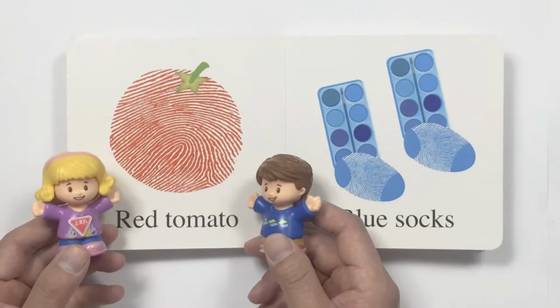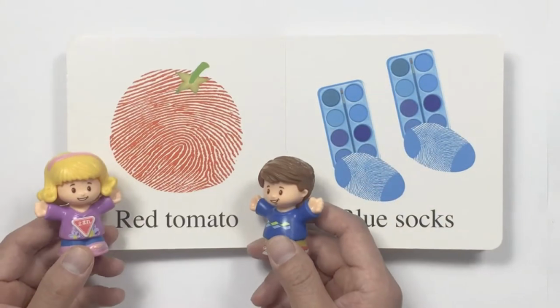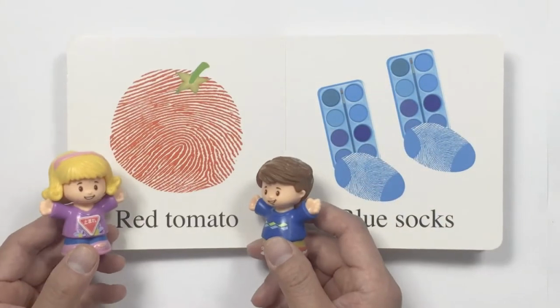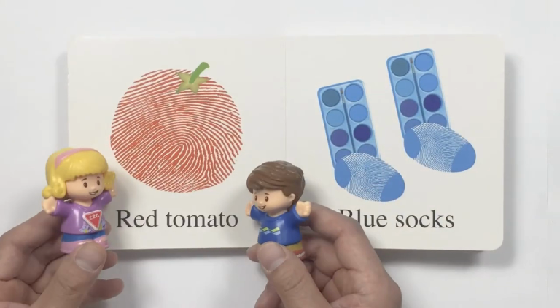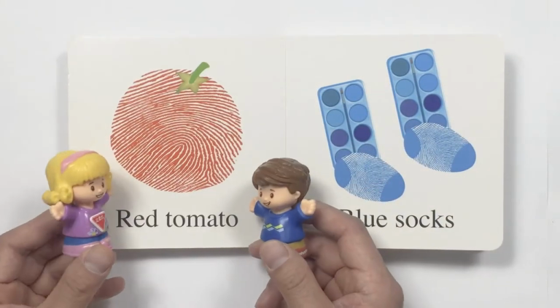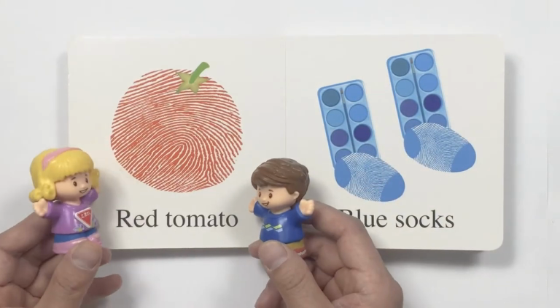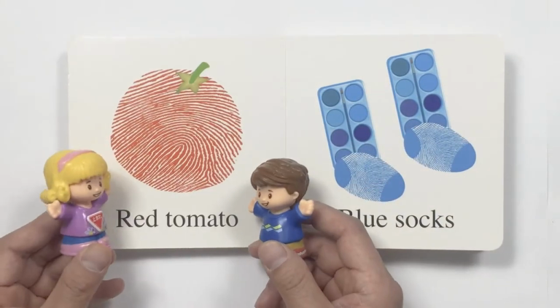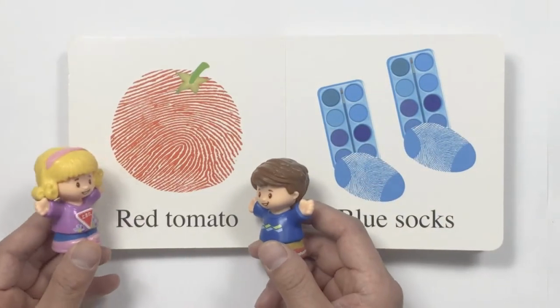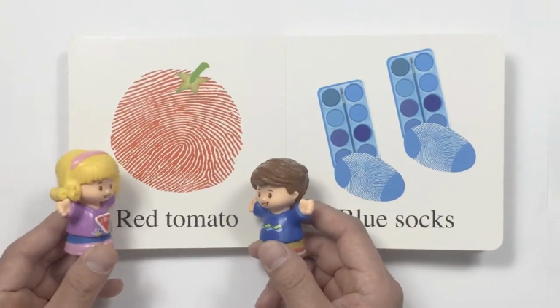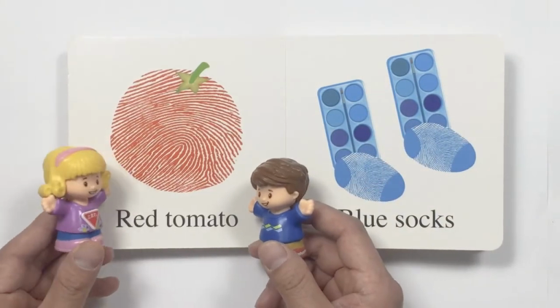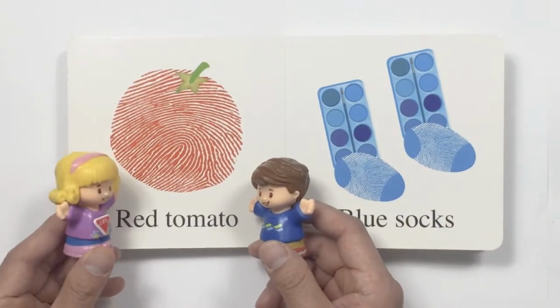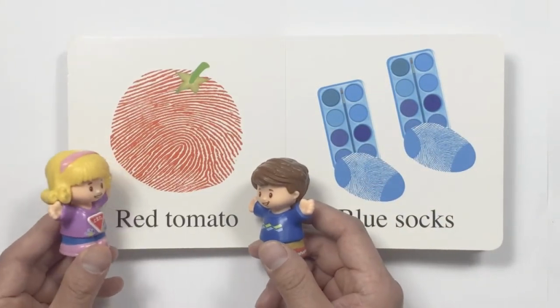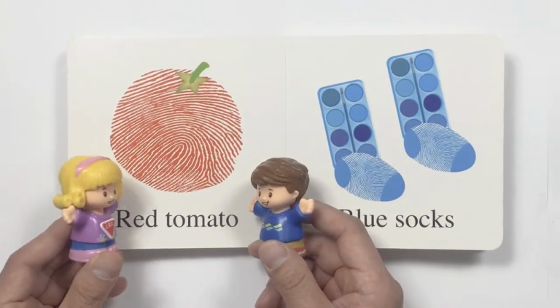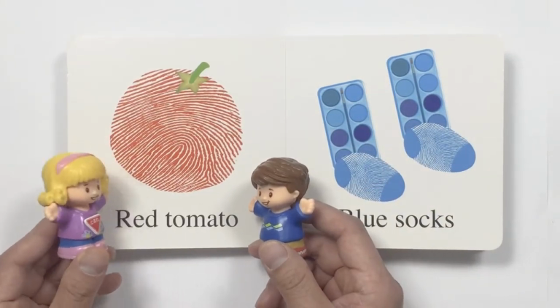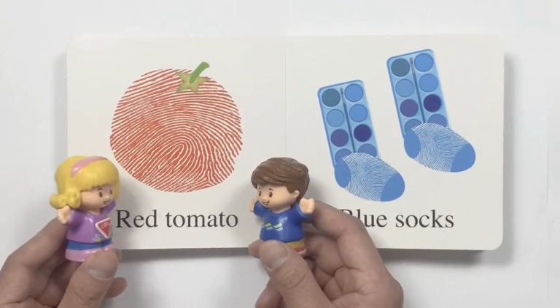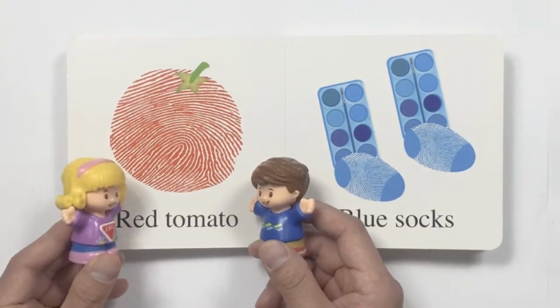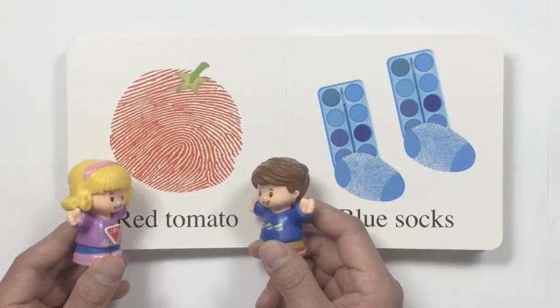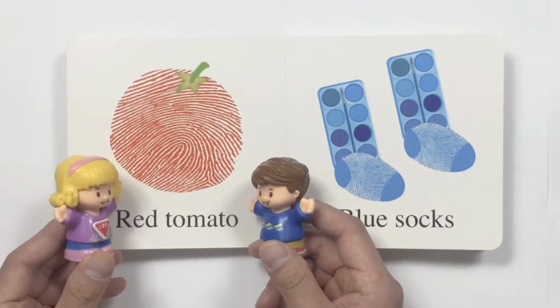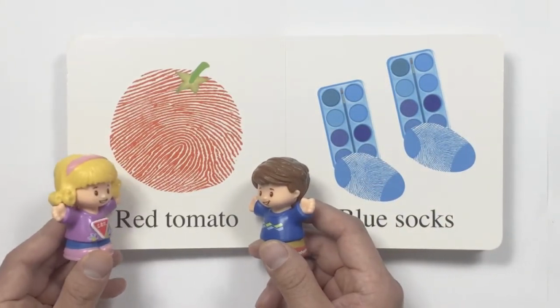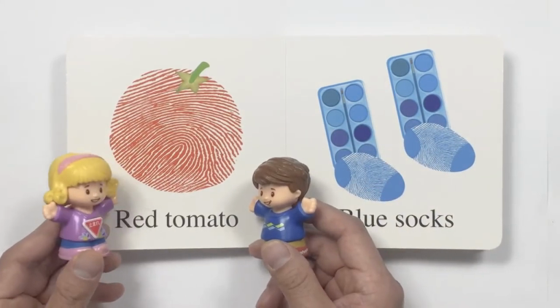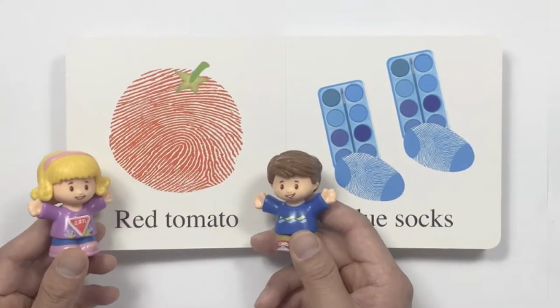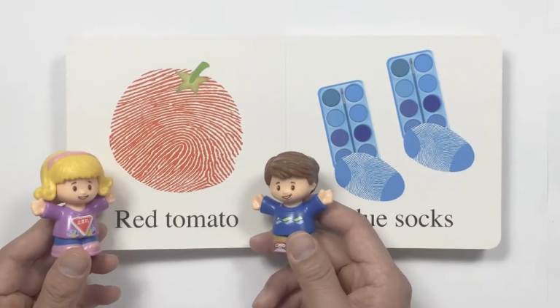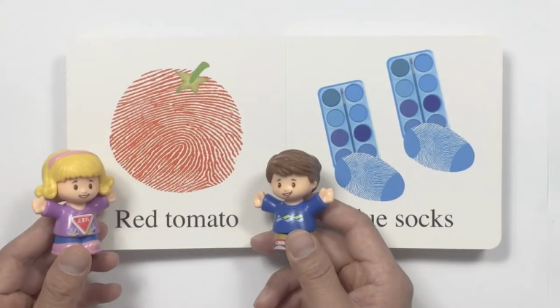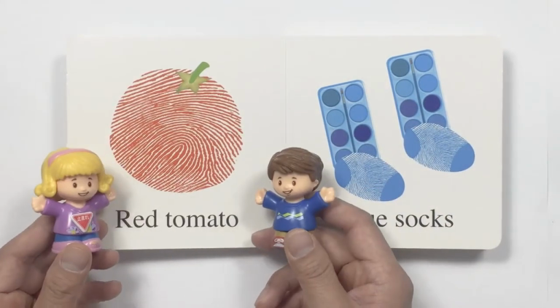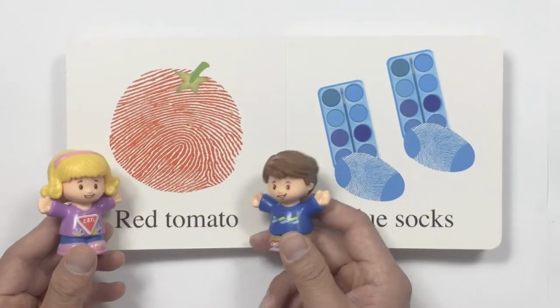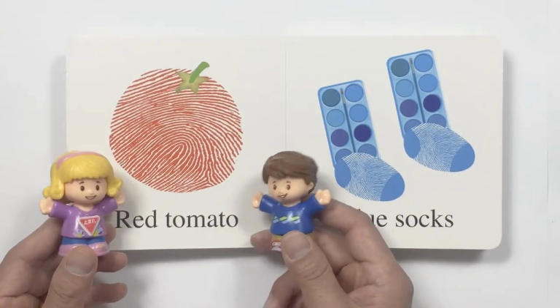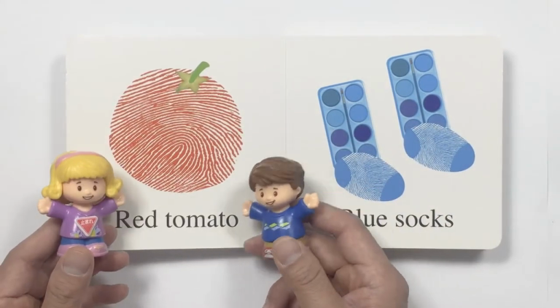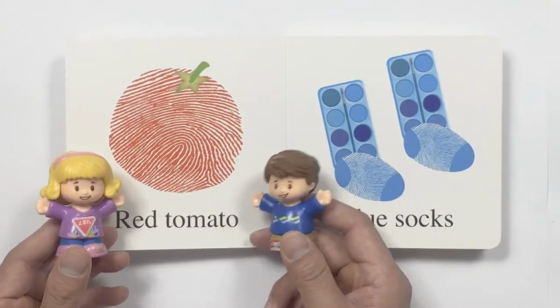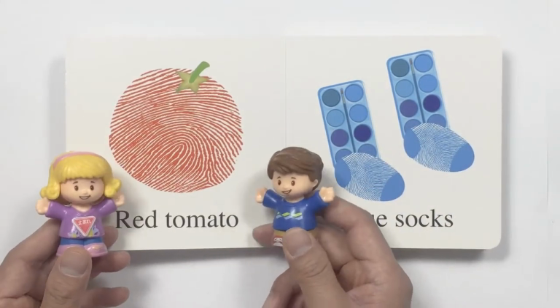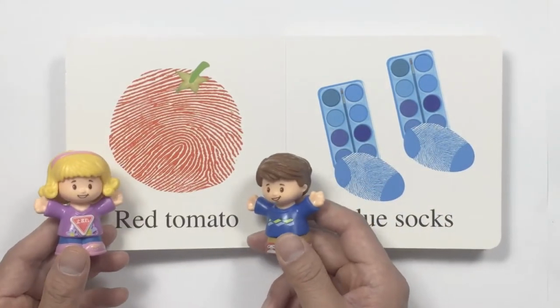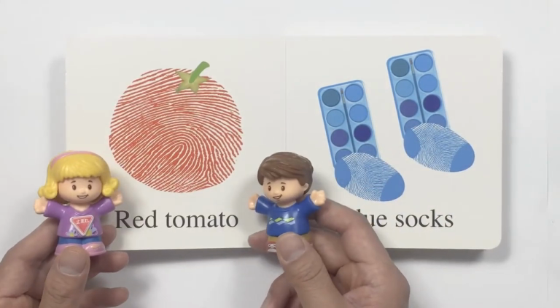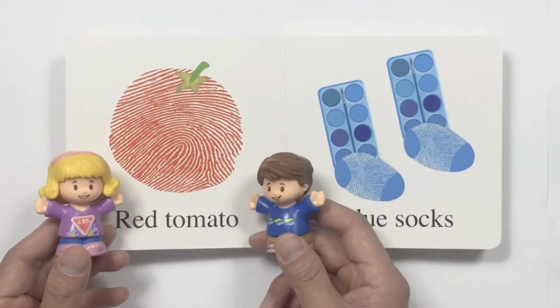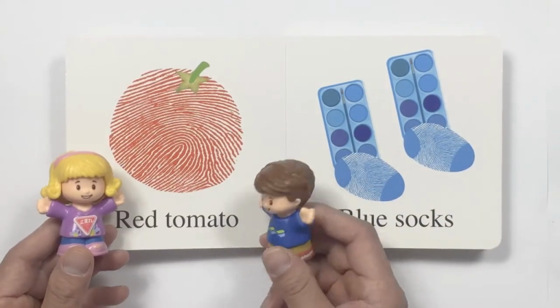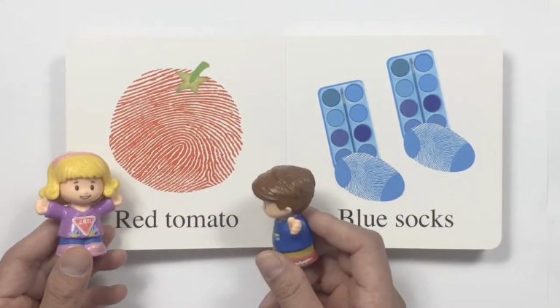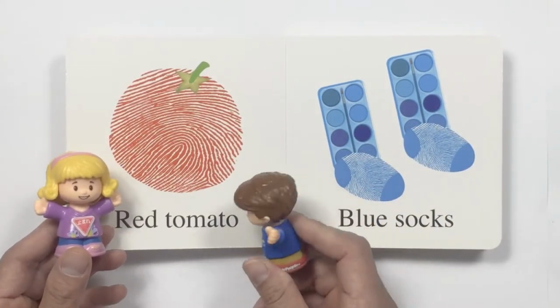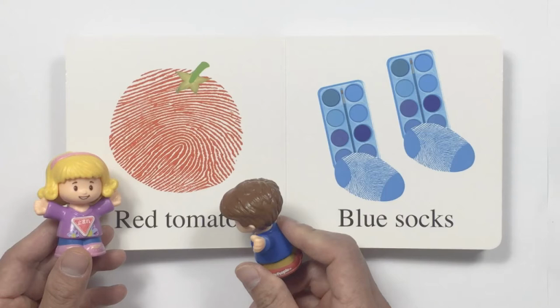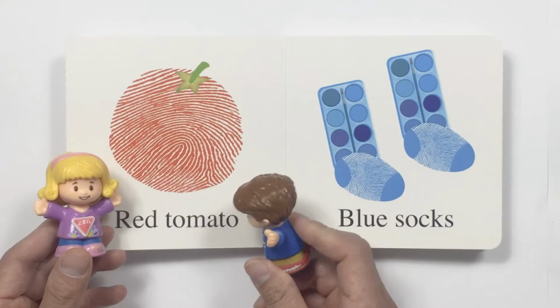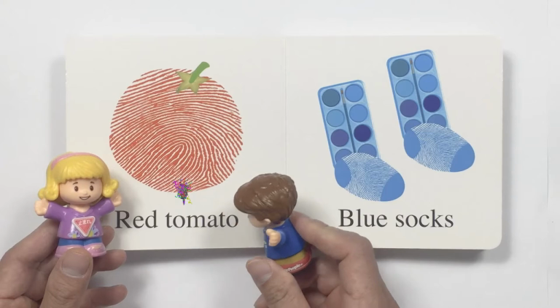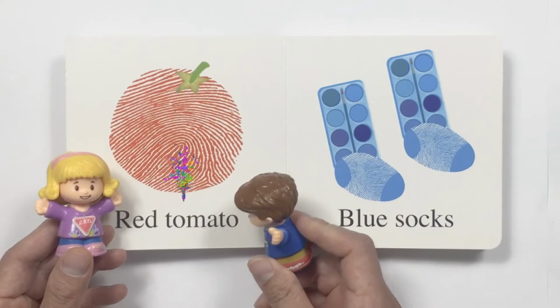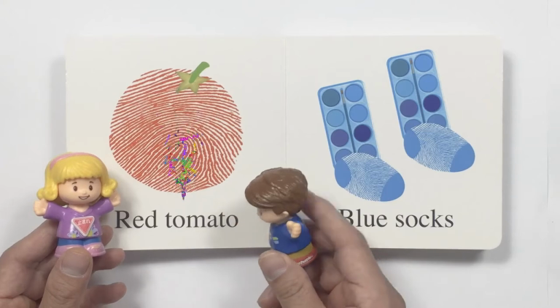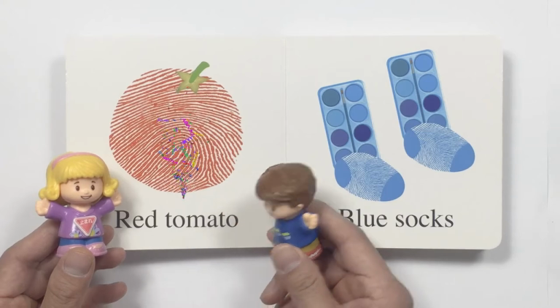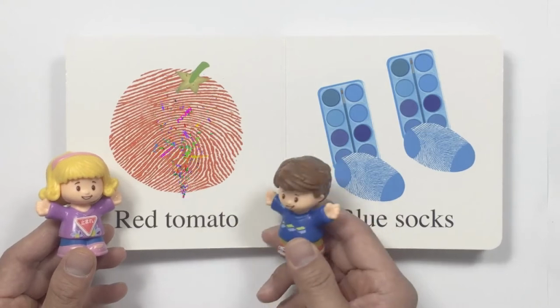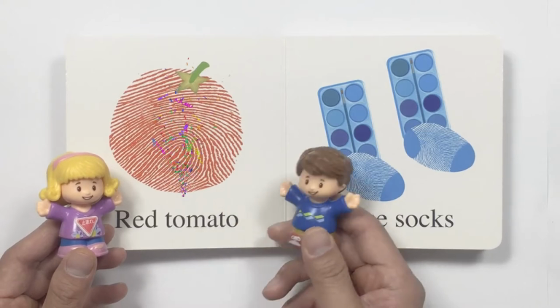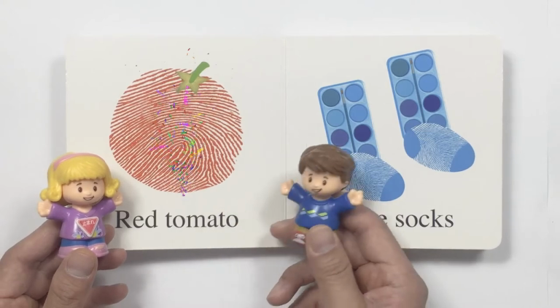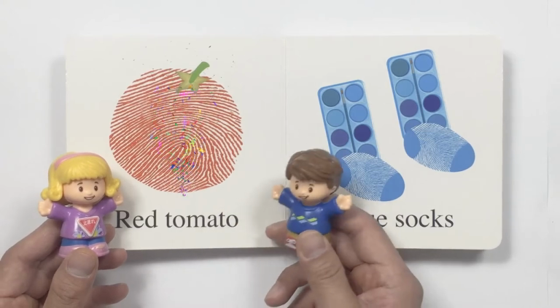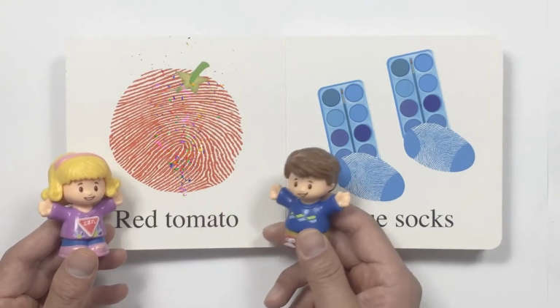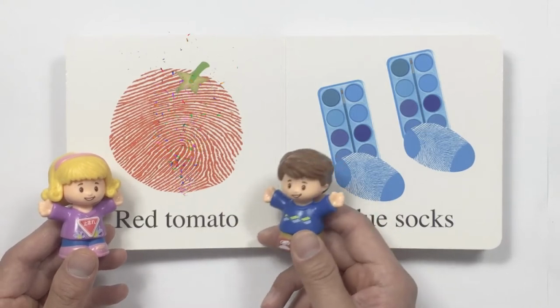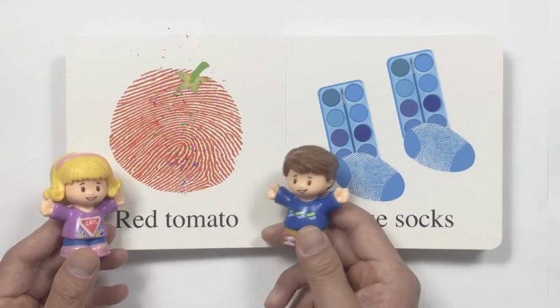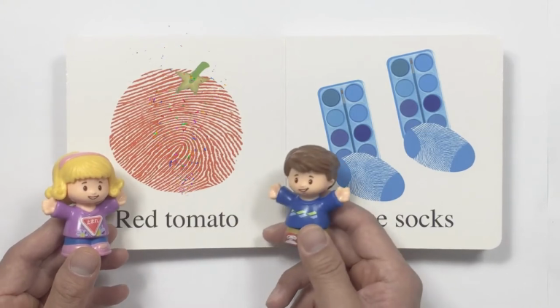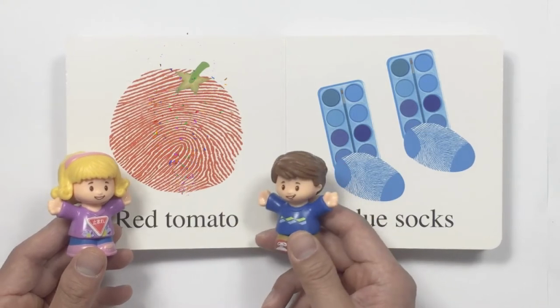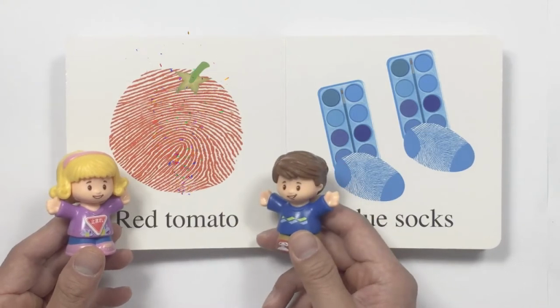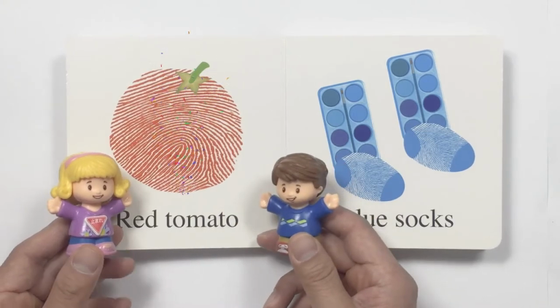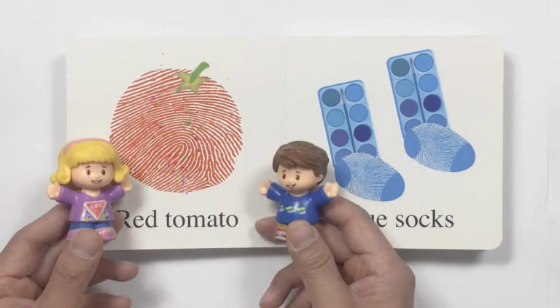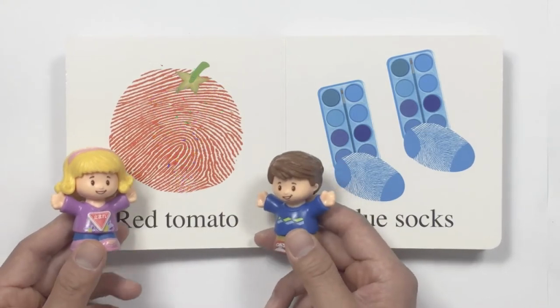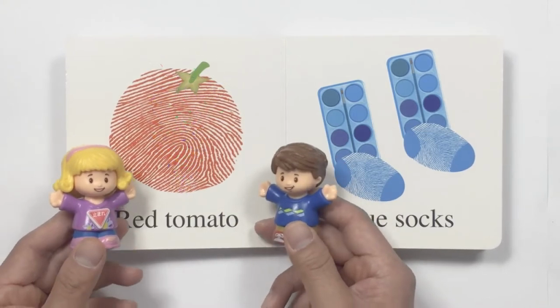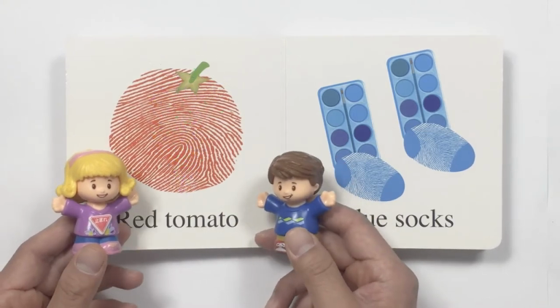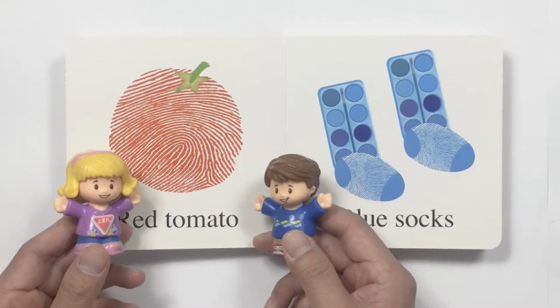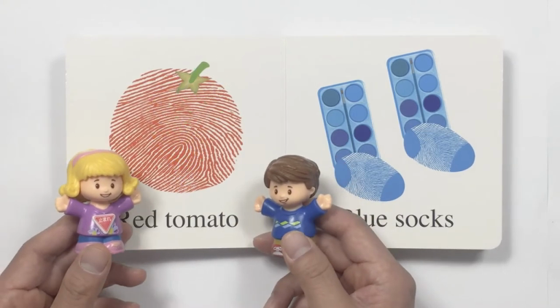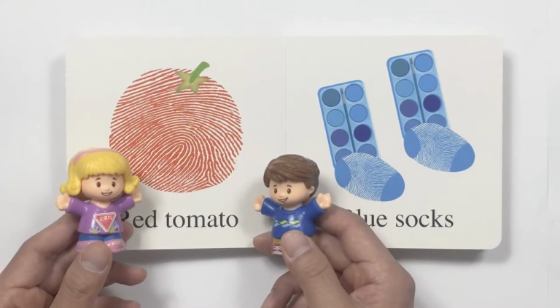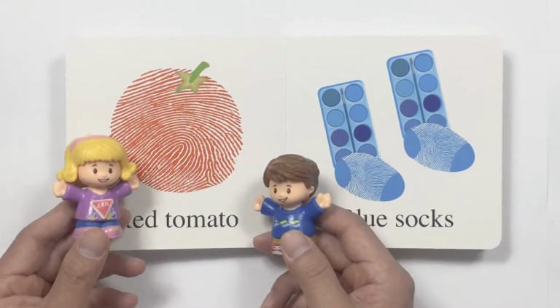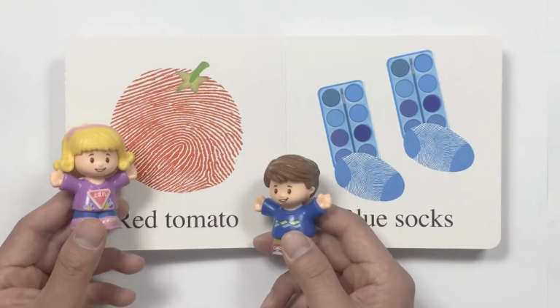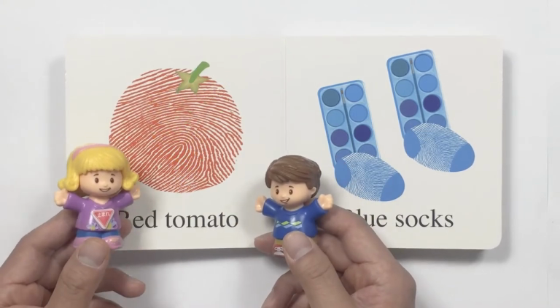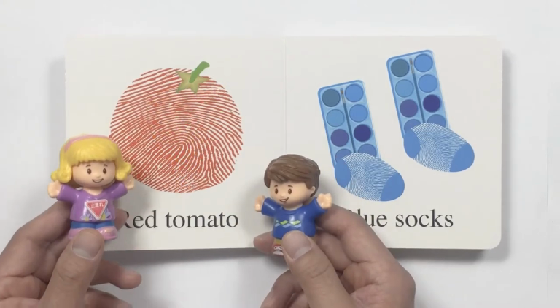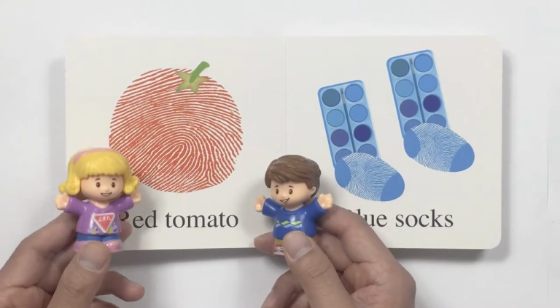Wow, look. What do we have here? It is a red tomato. And it's huge.